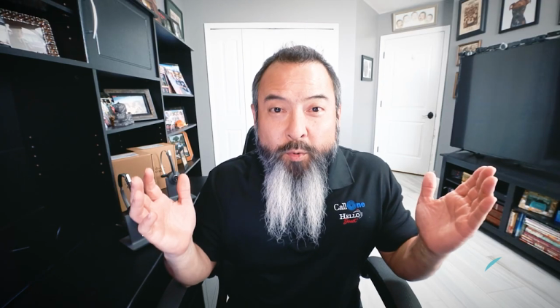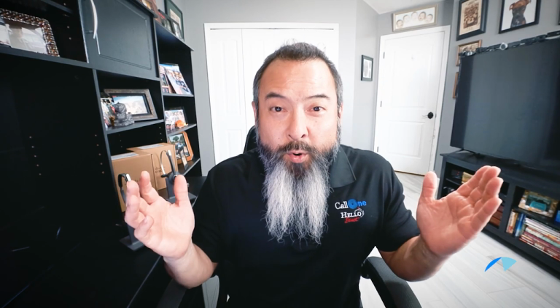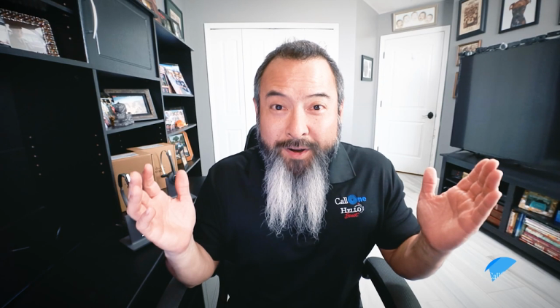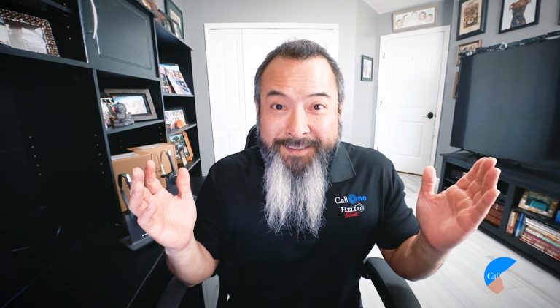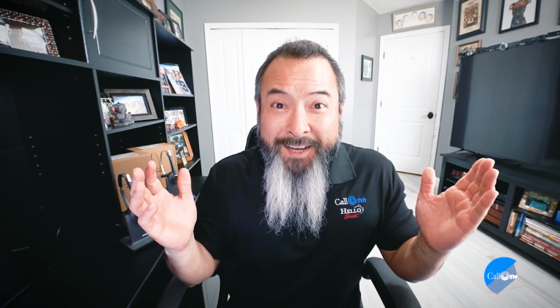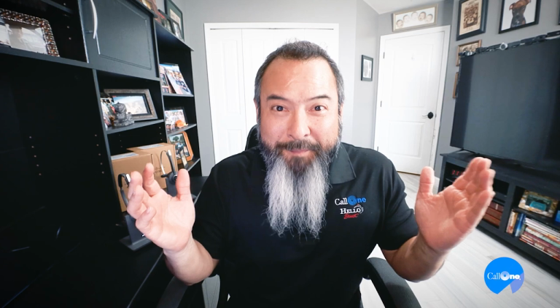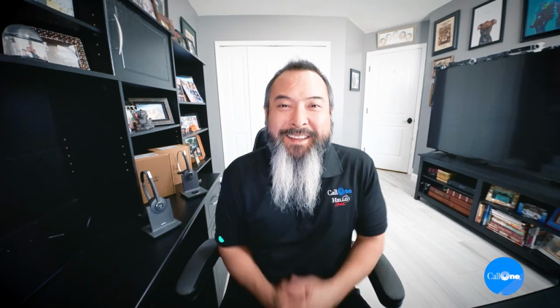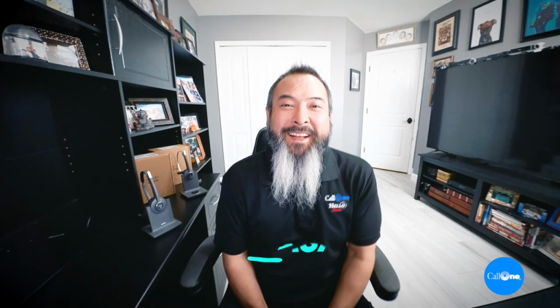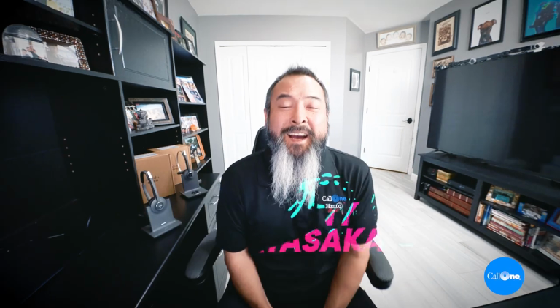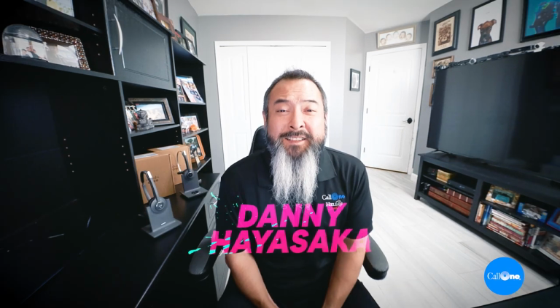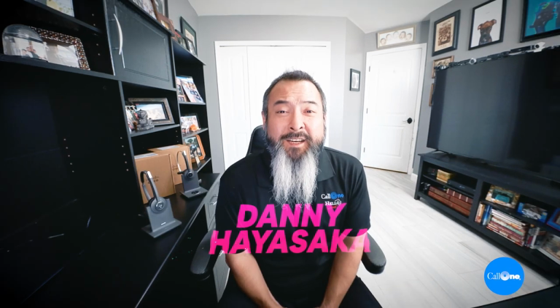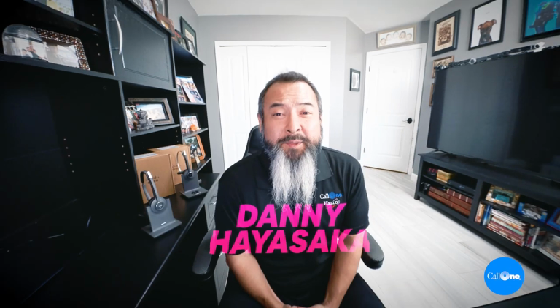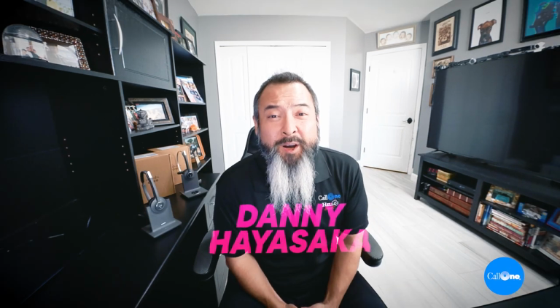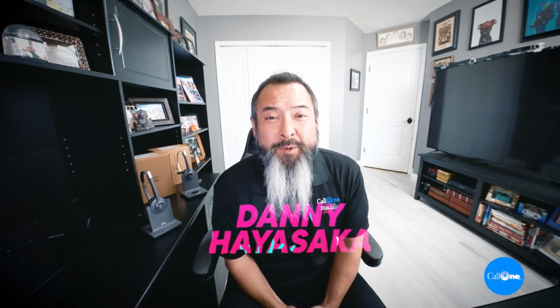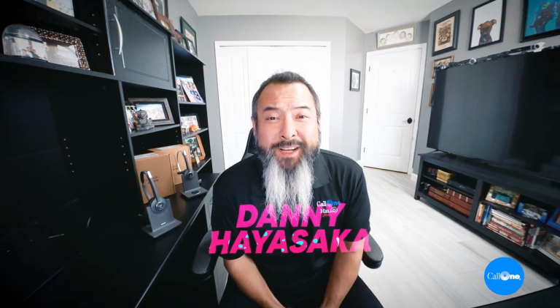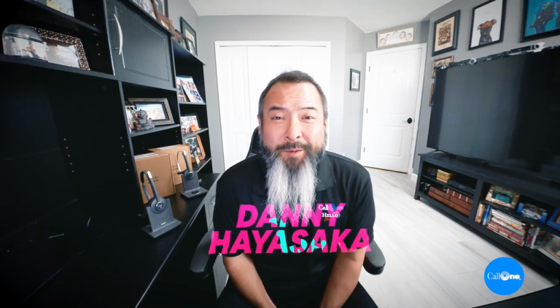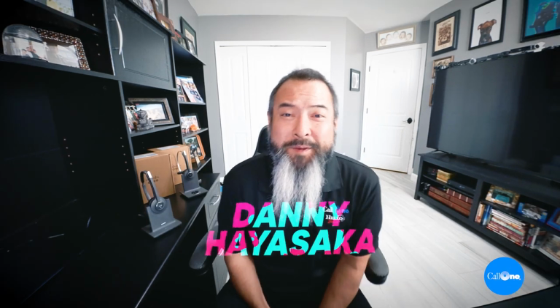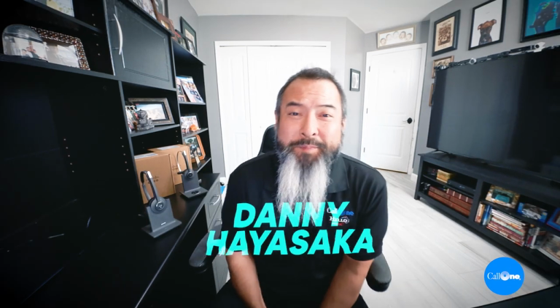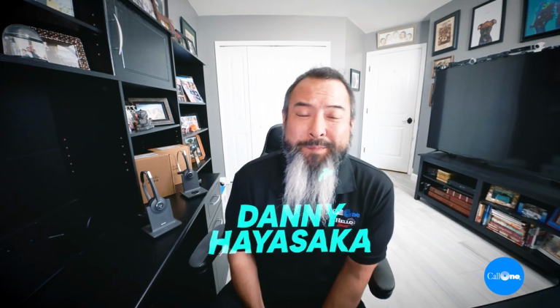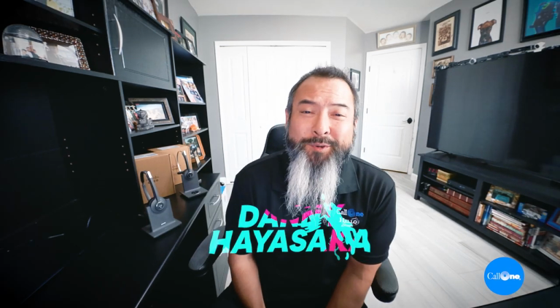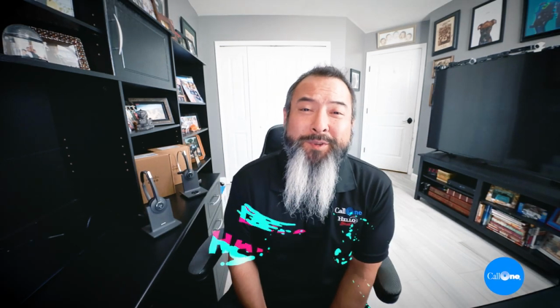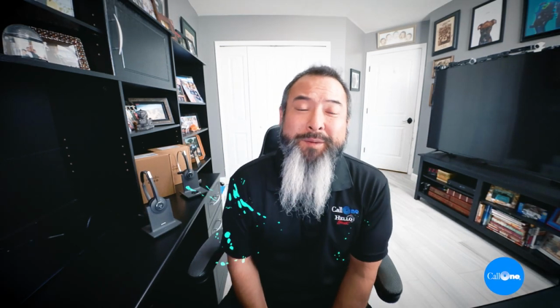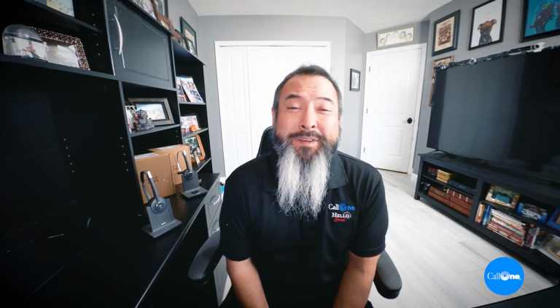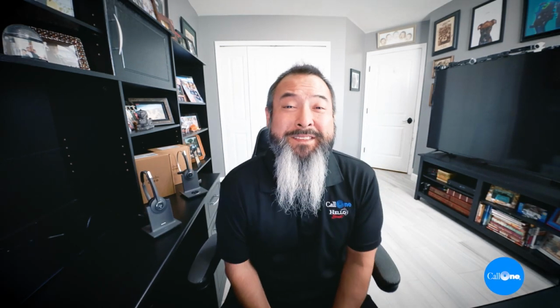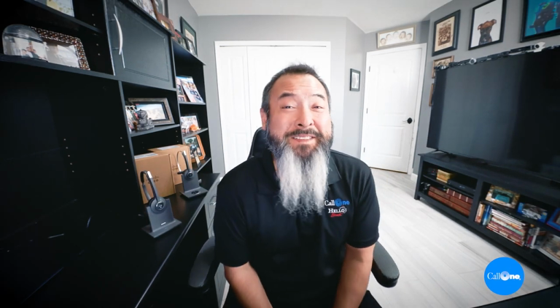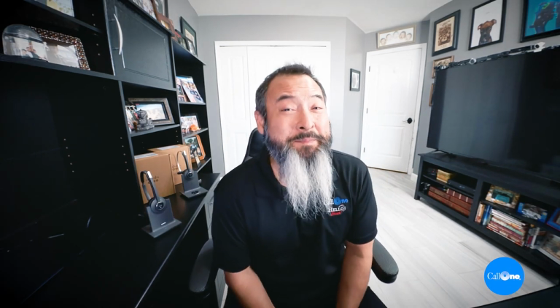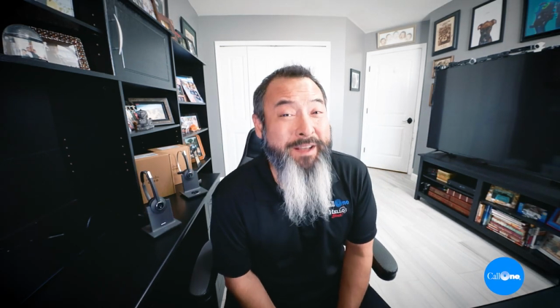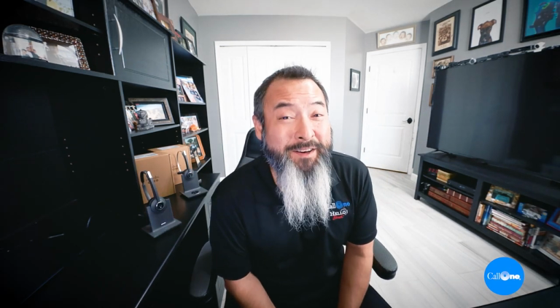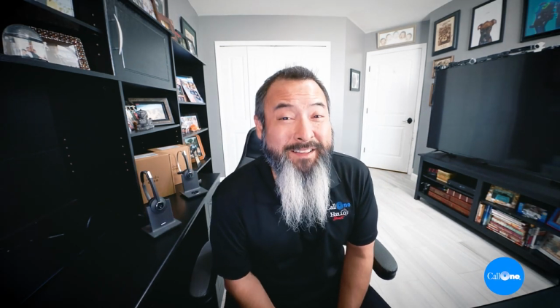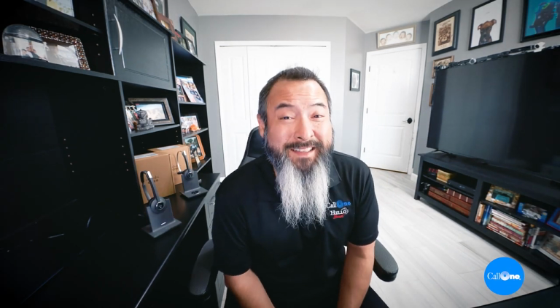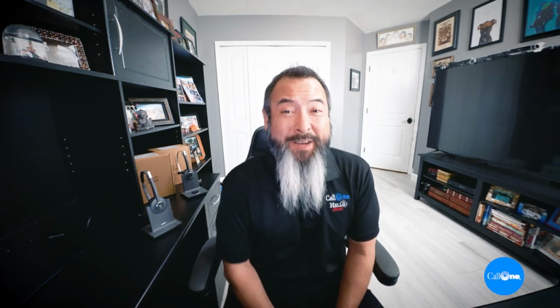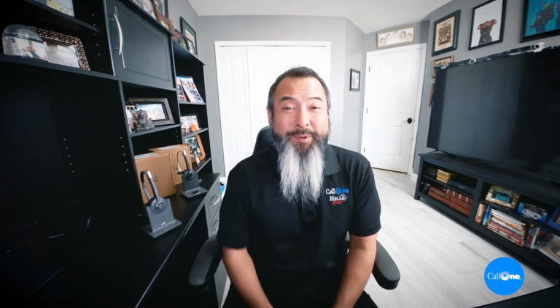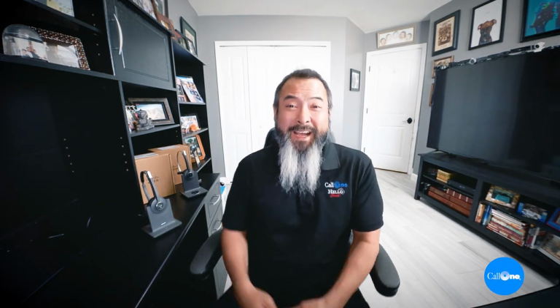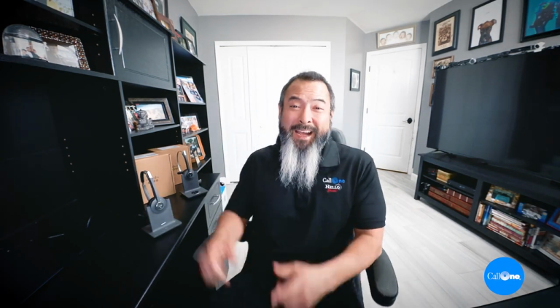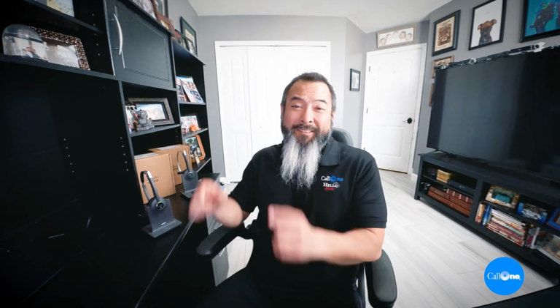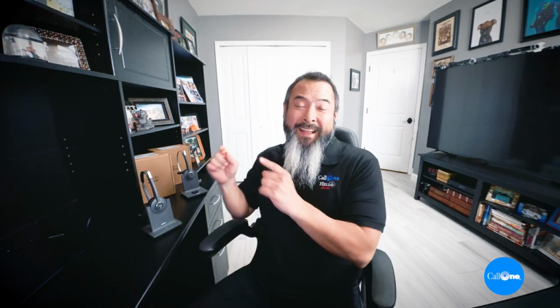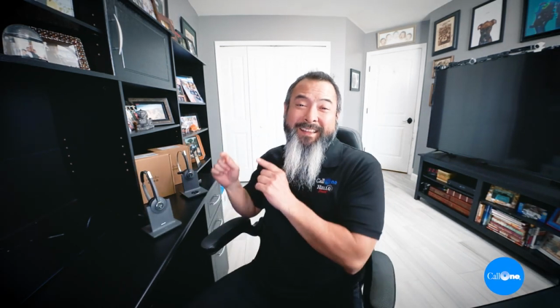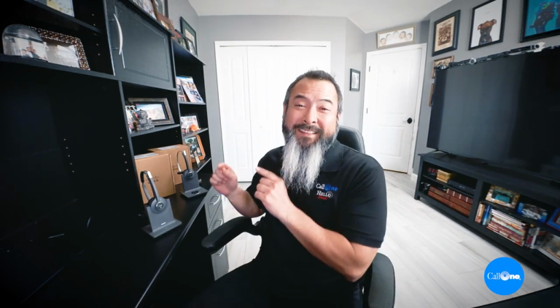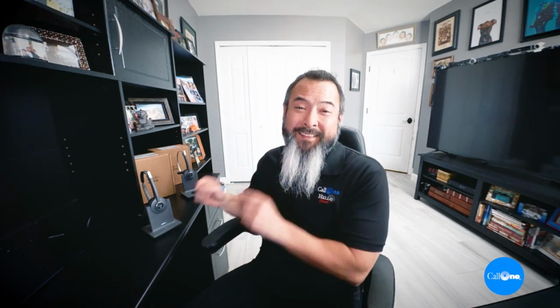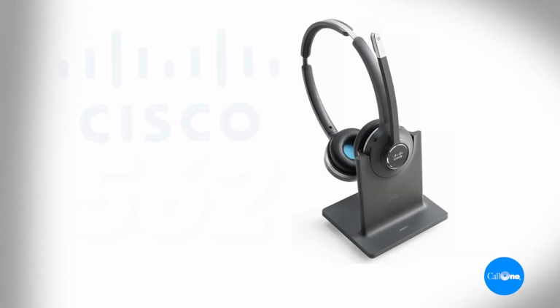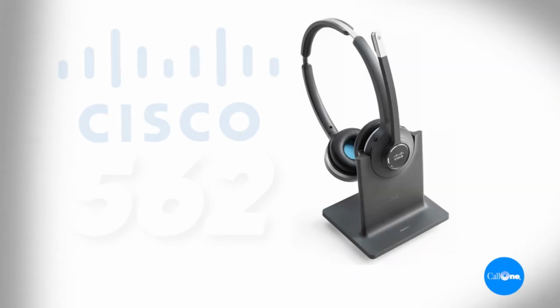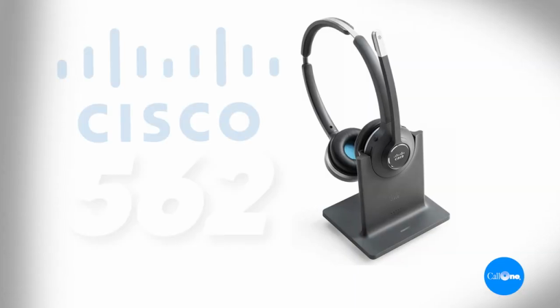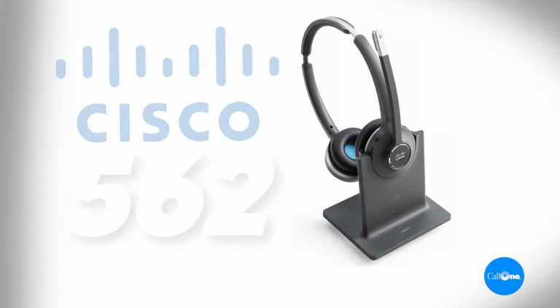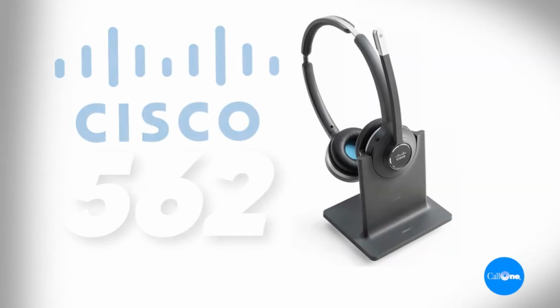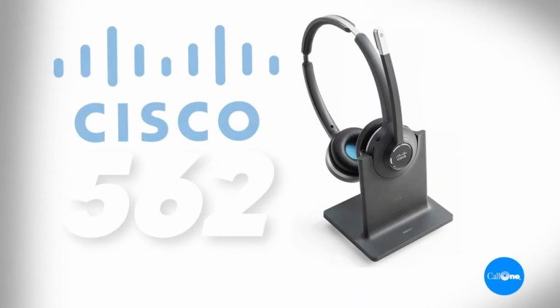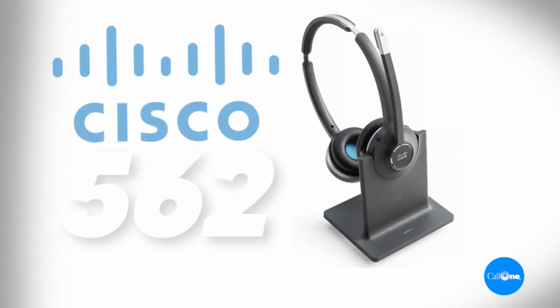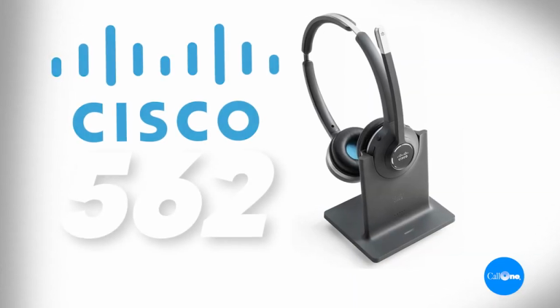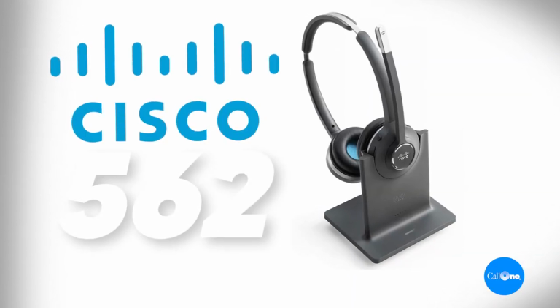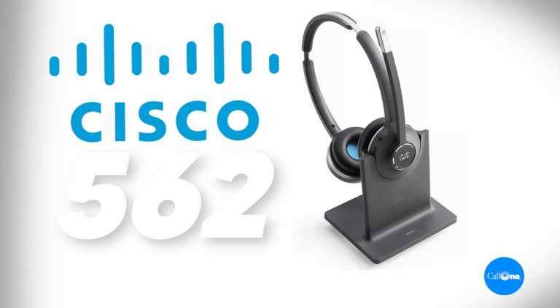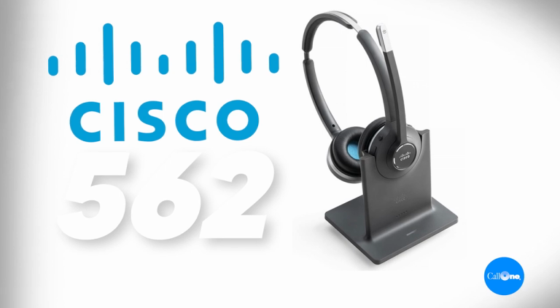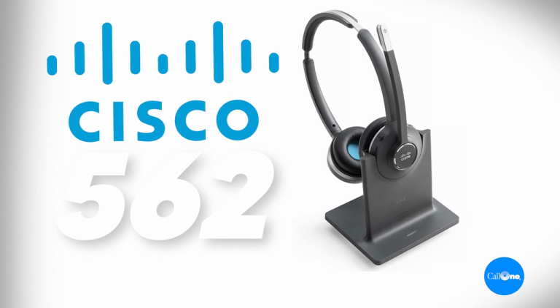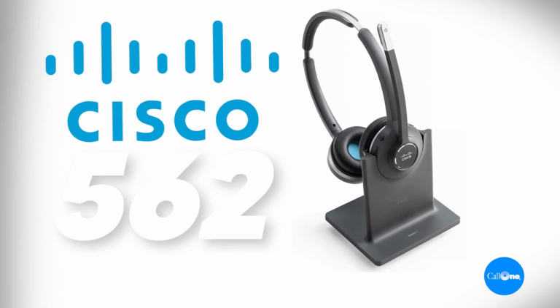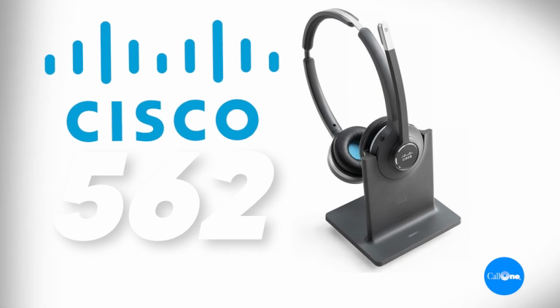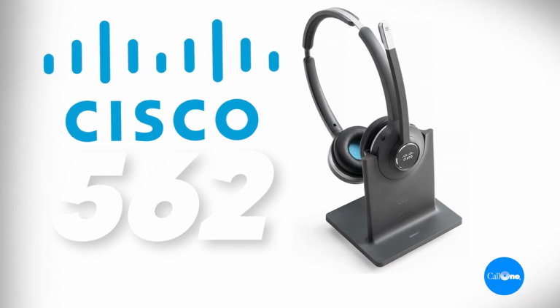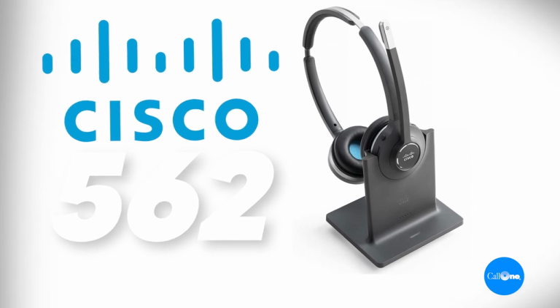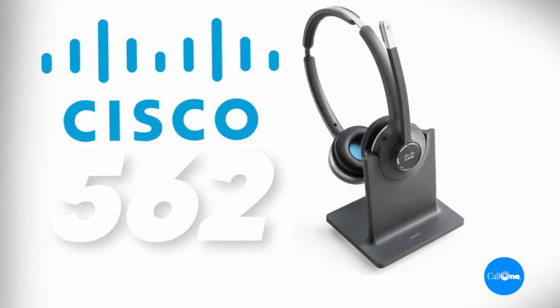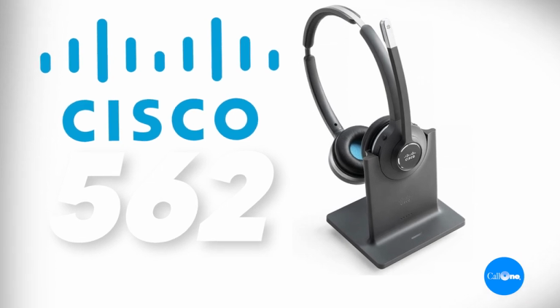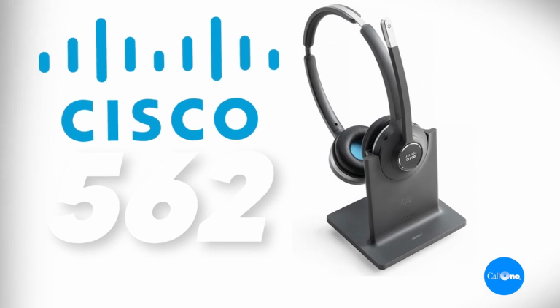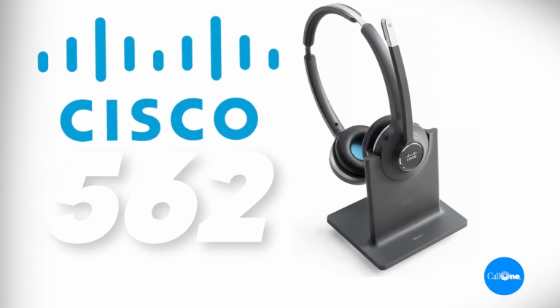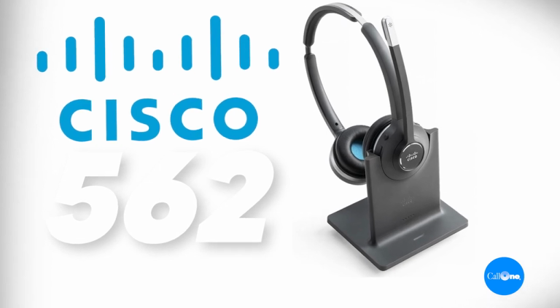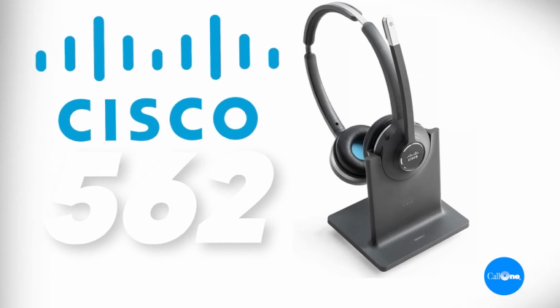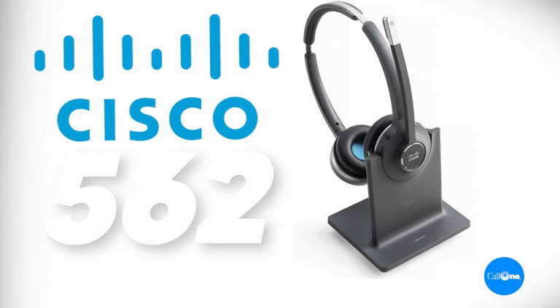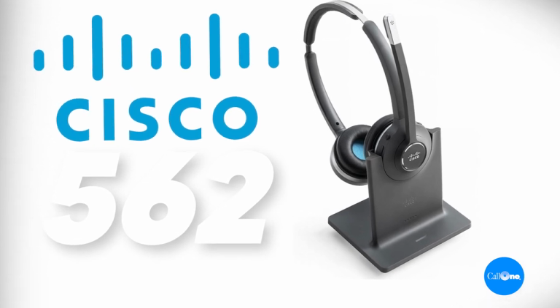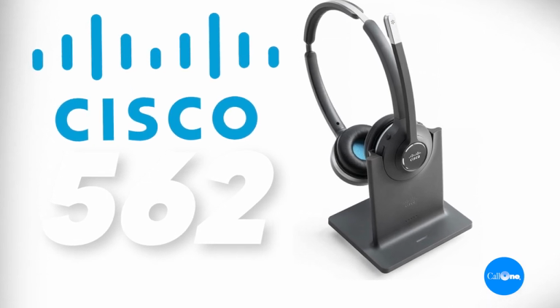What's up! Danny High Soccer with The Colony, helping people do their business better. Today we have the Cisco 562 with the standard base.